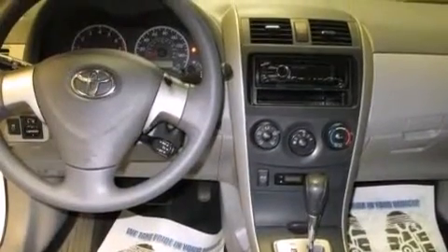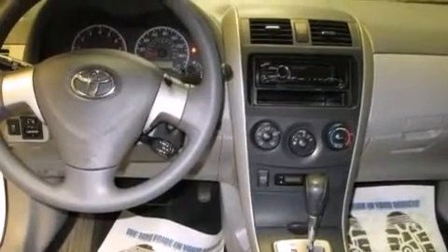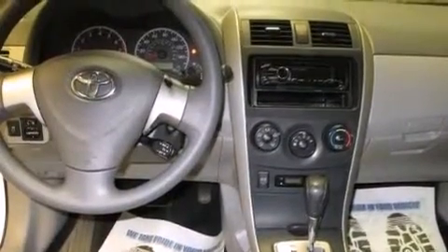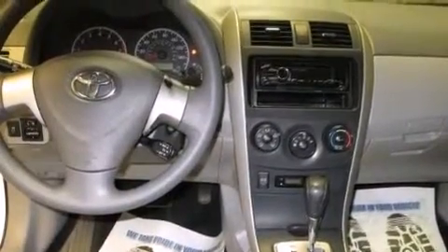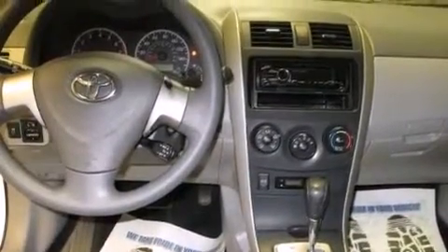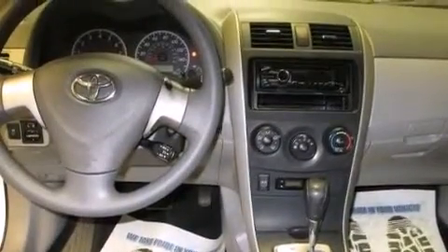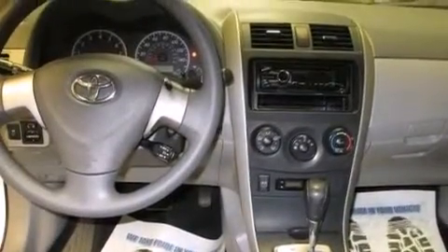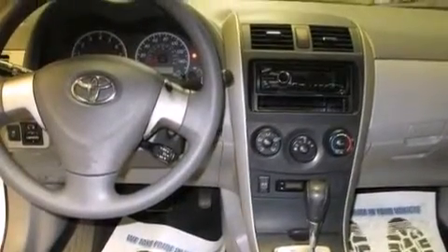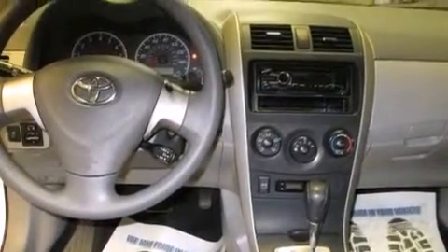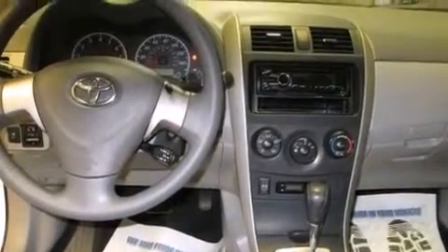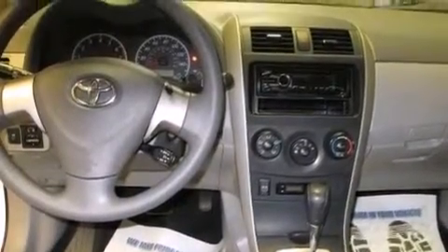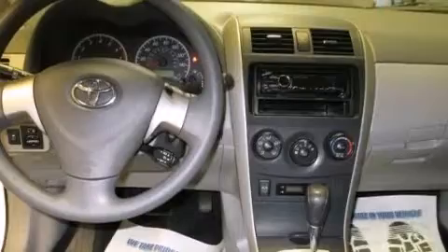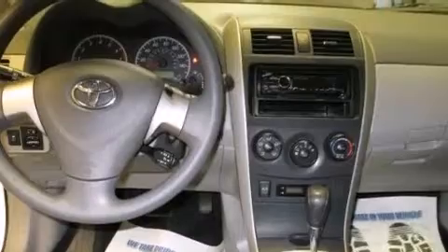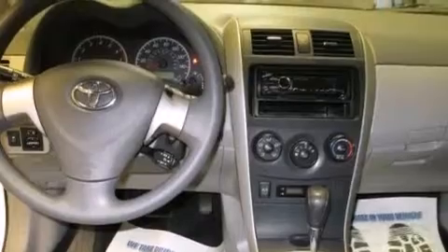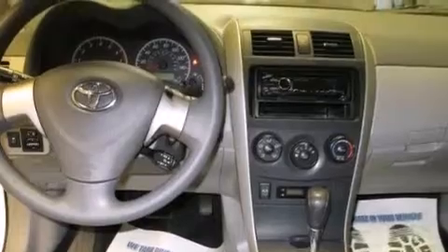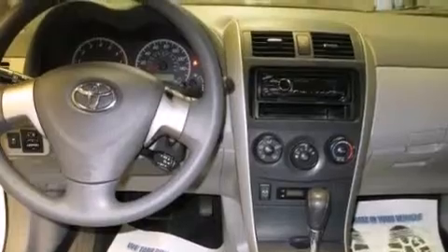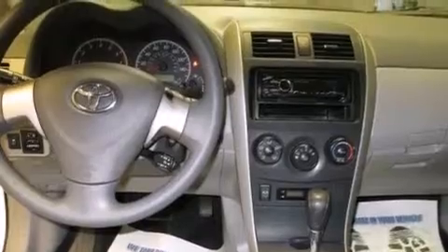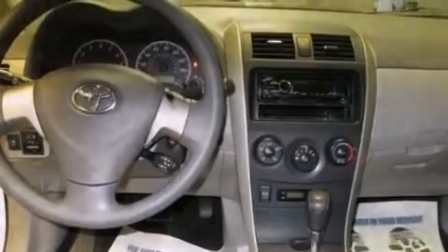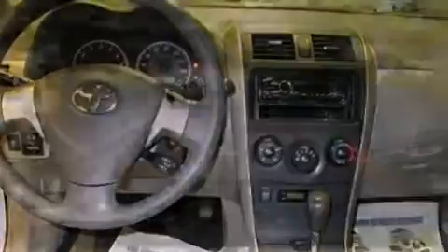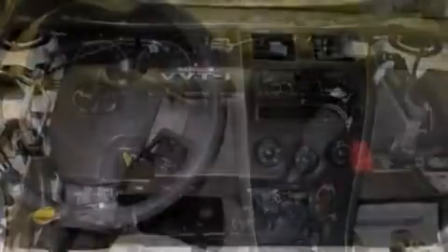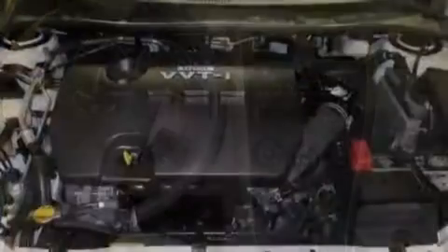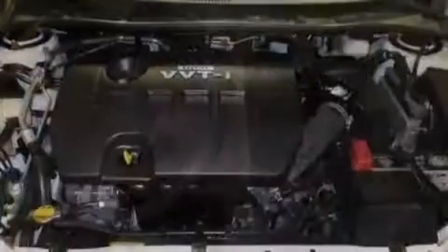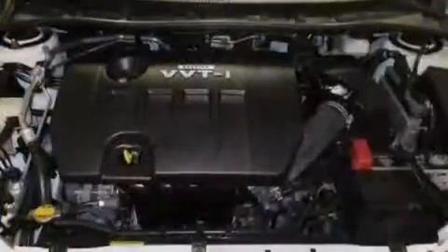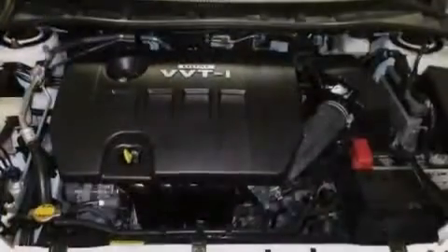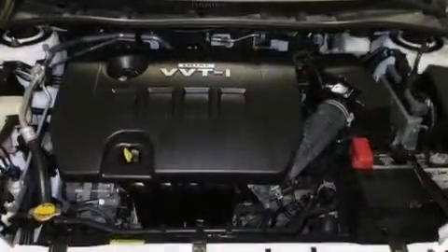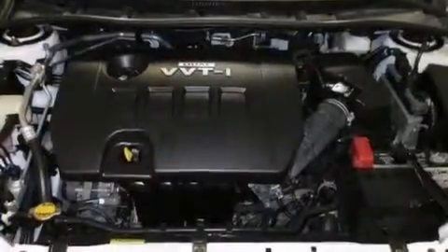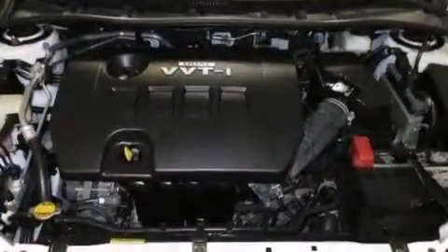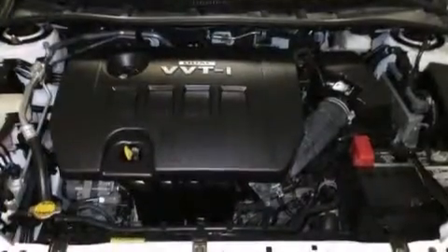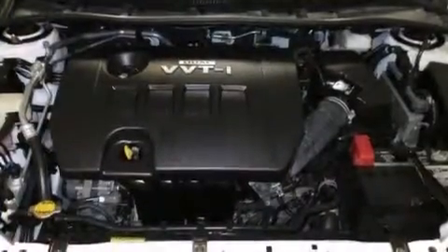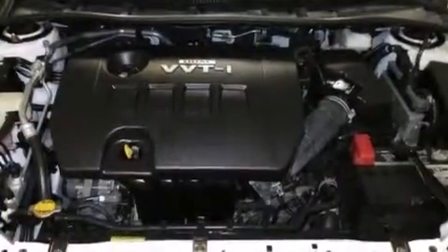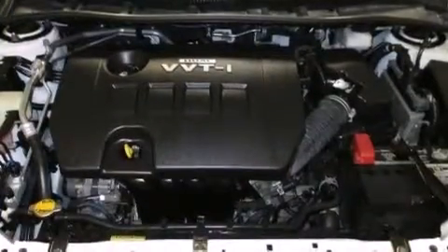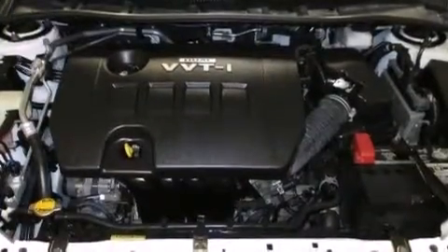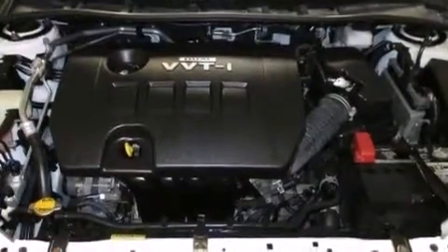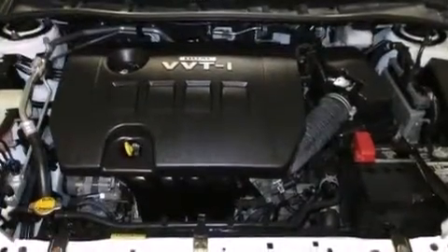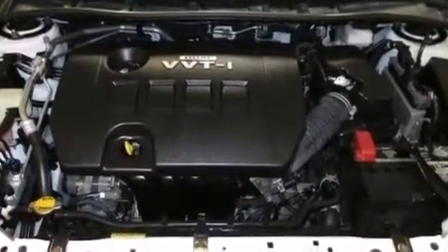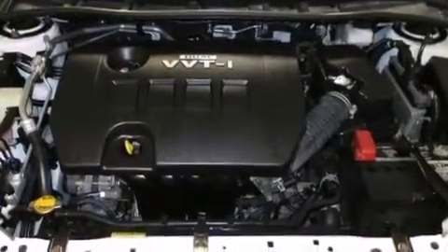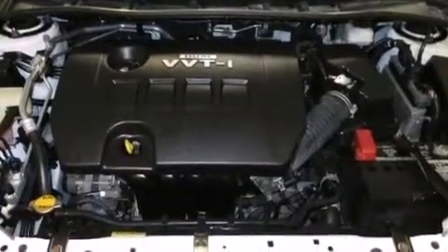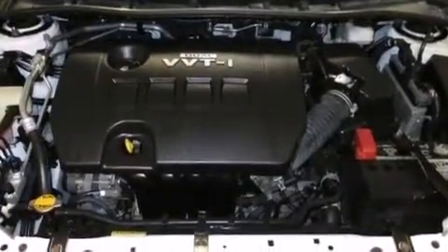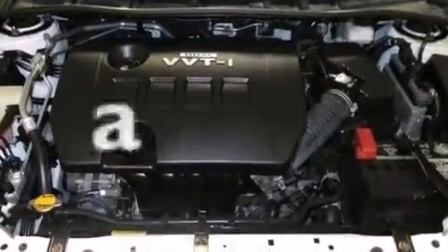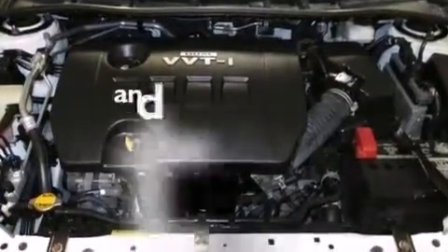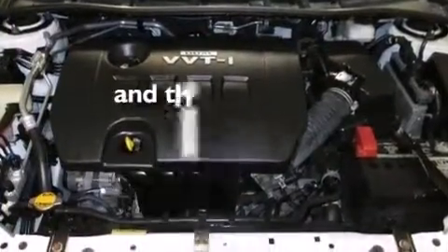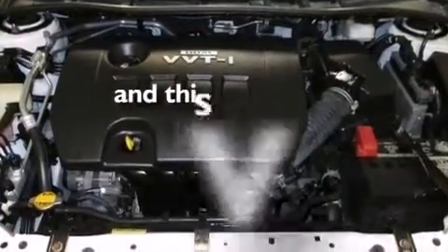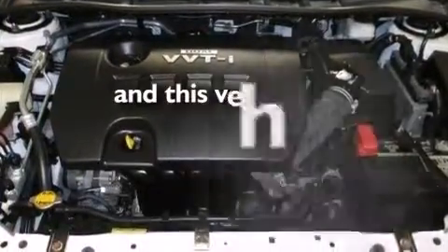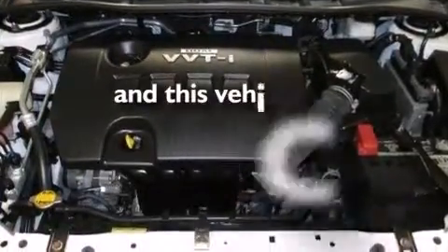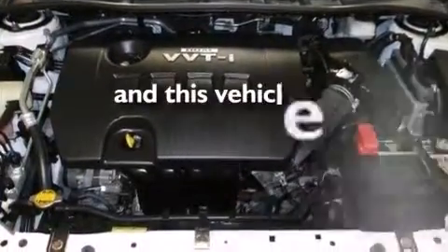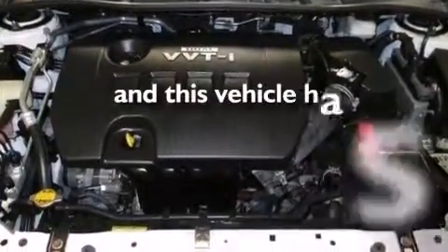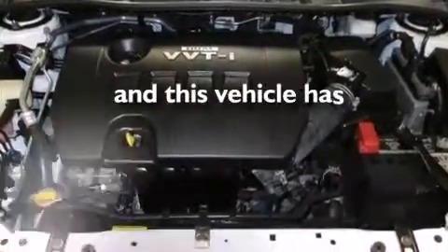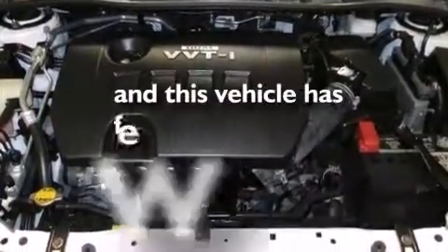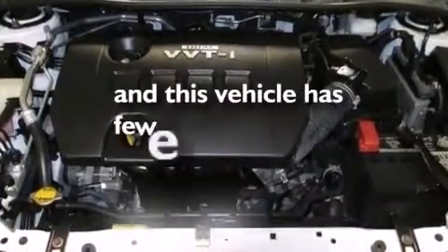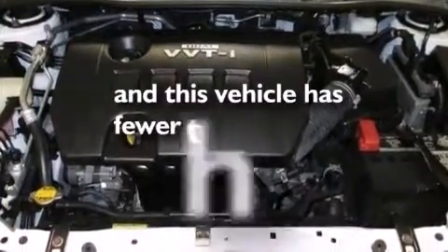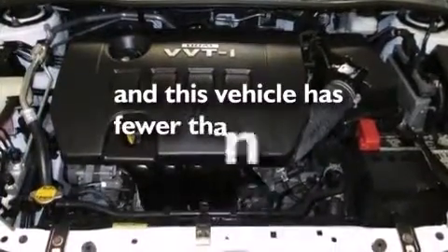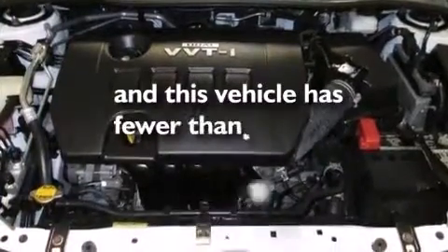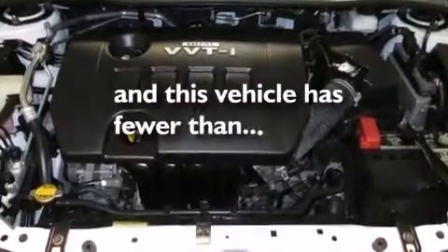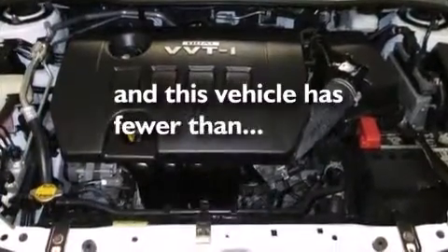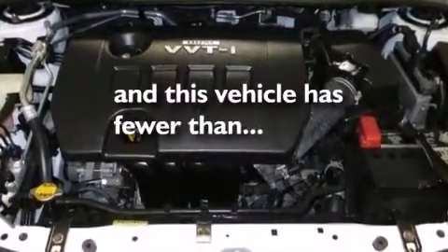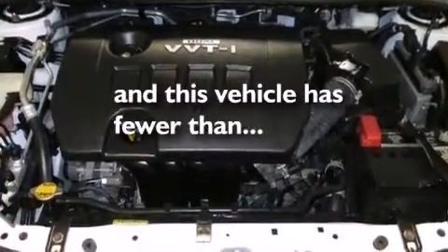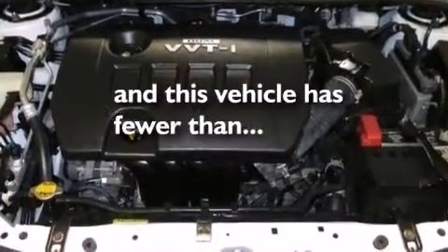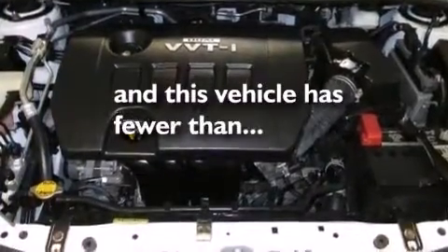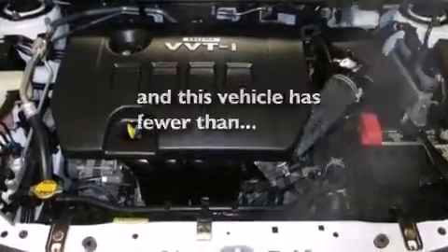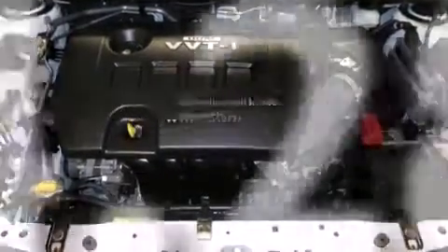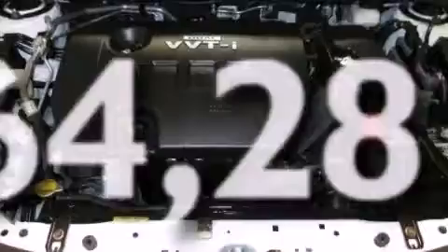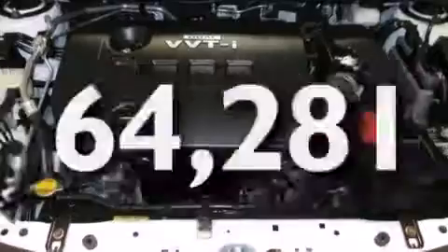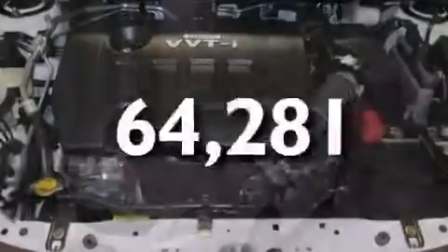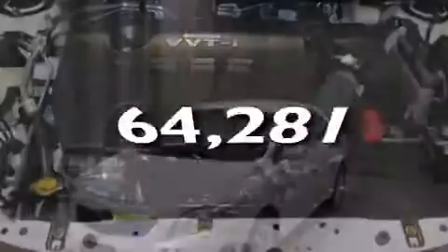Full-power accessories, a rear window defroster, and this vehicle has less than 65,000 miles.